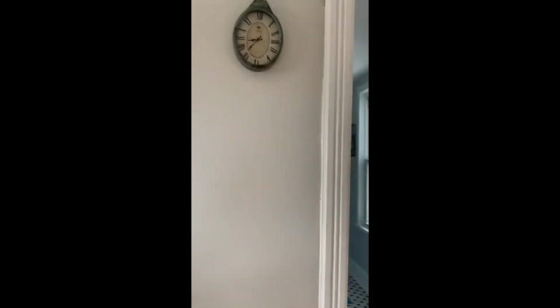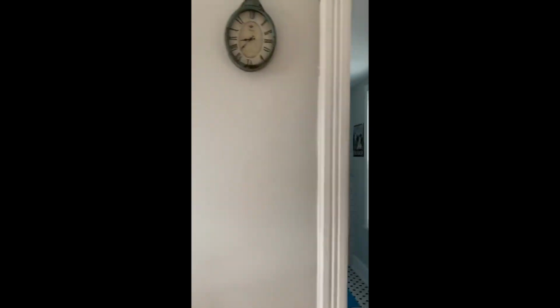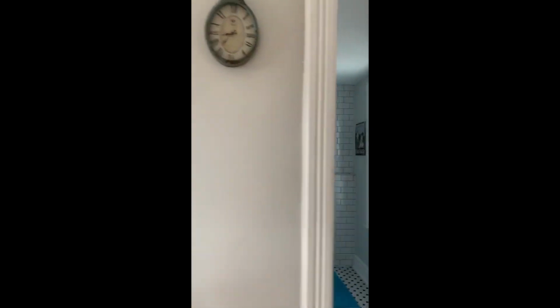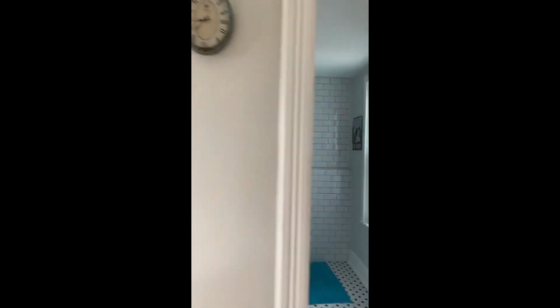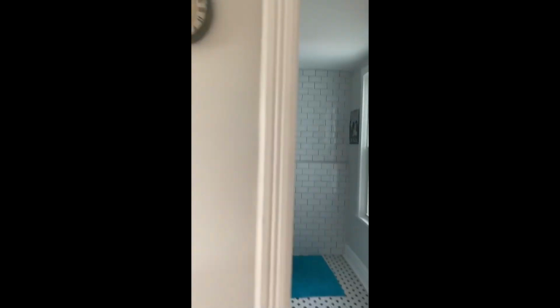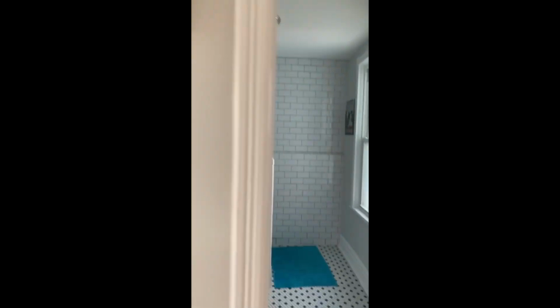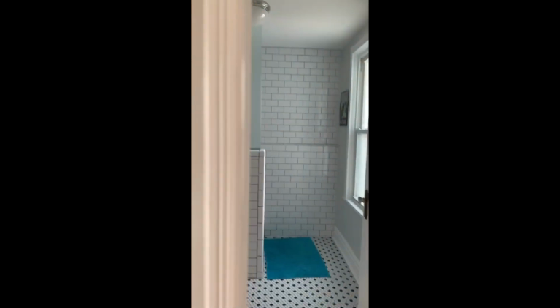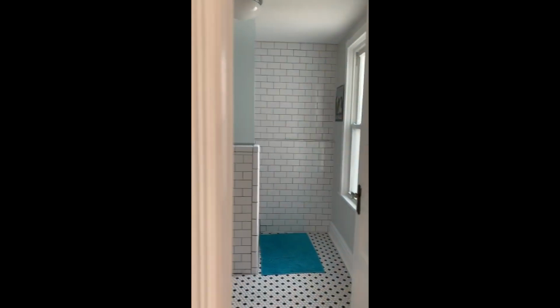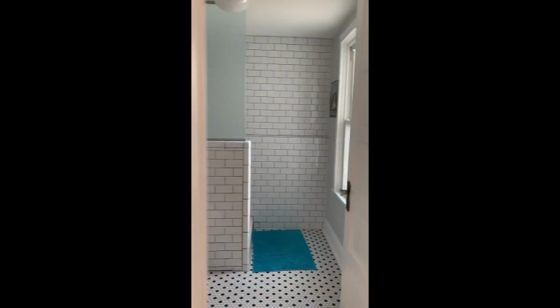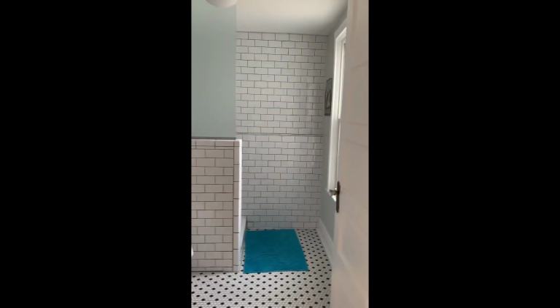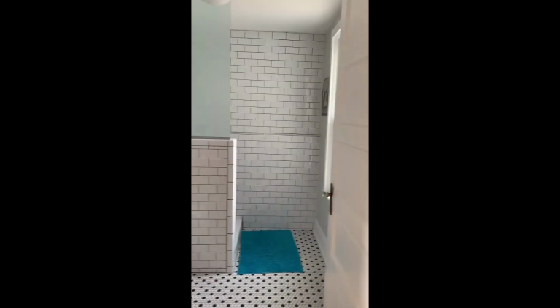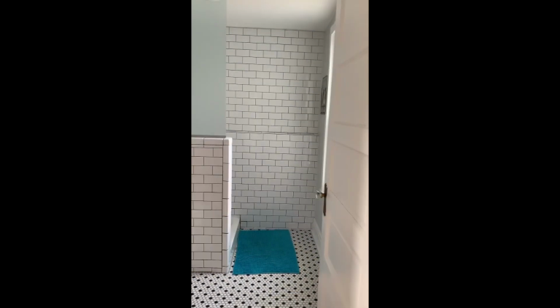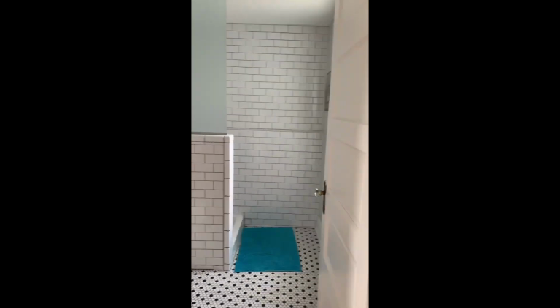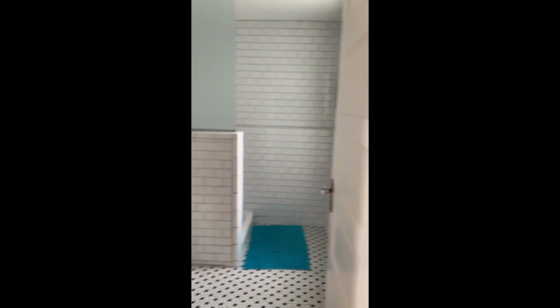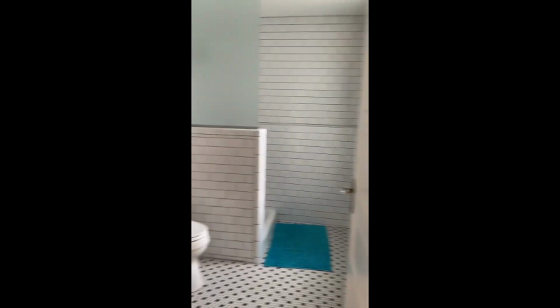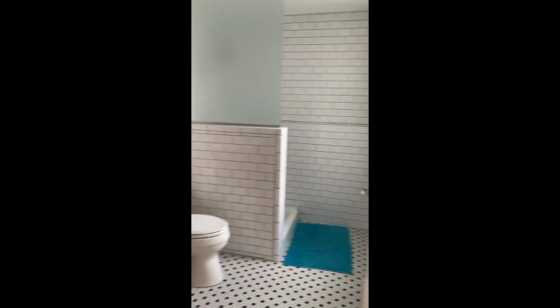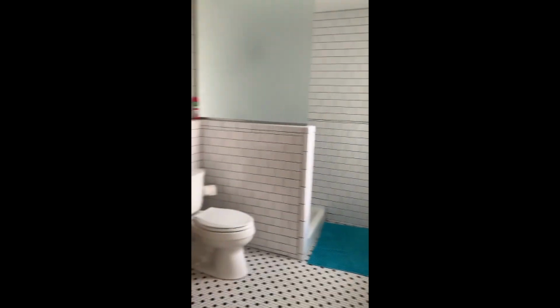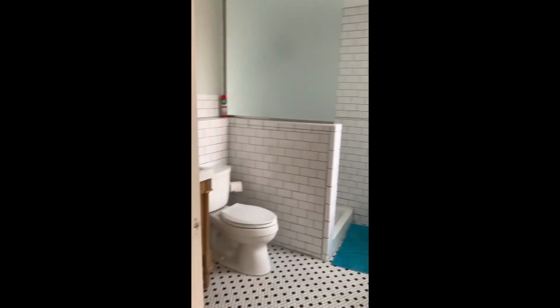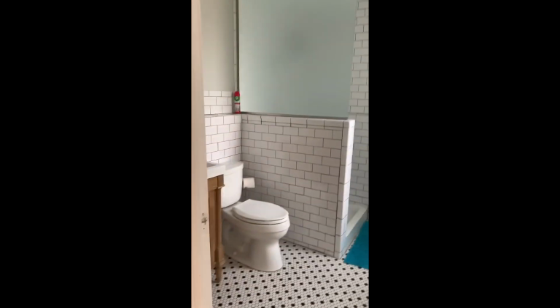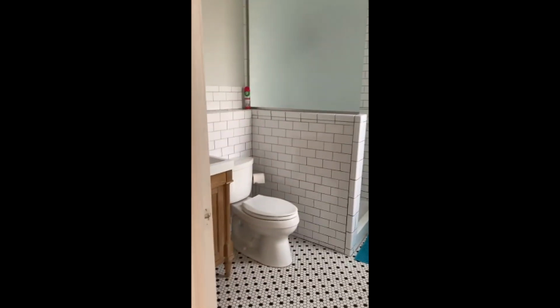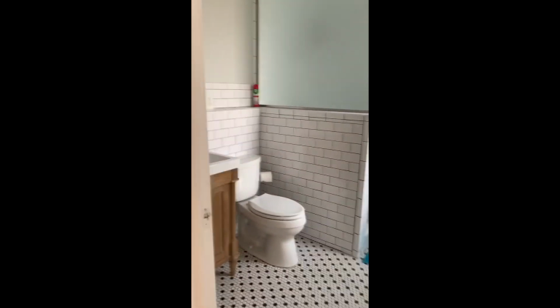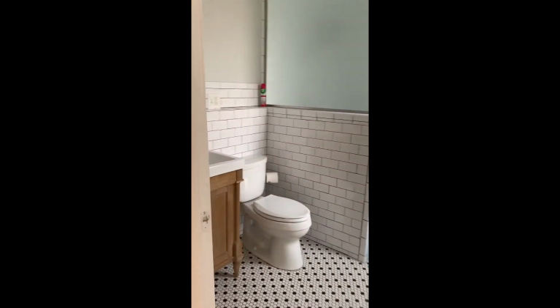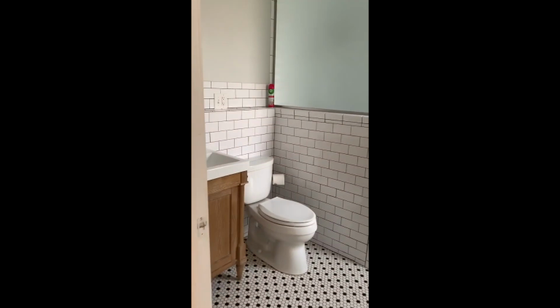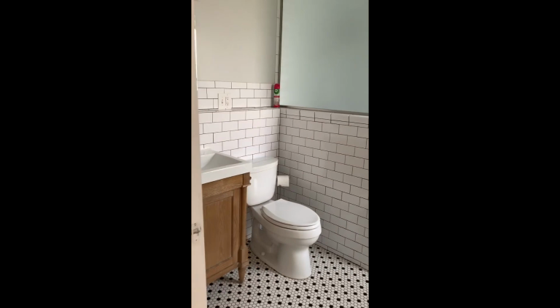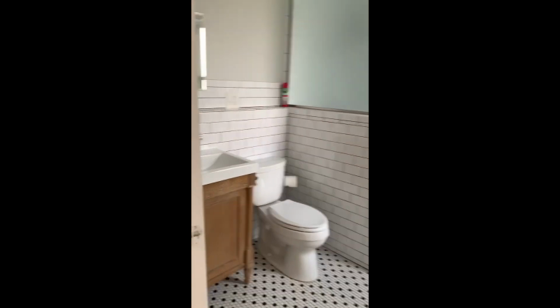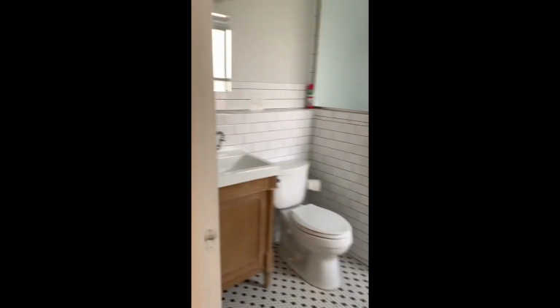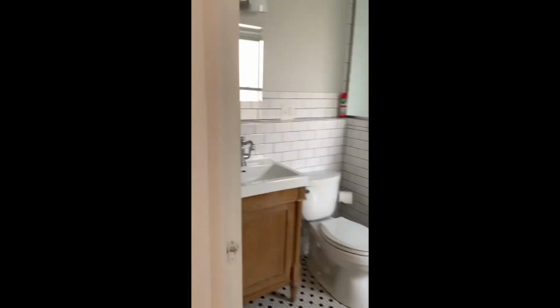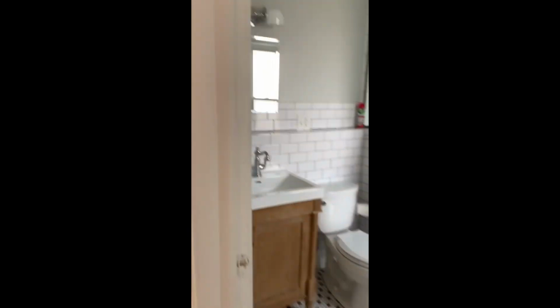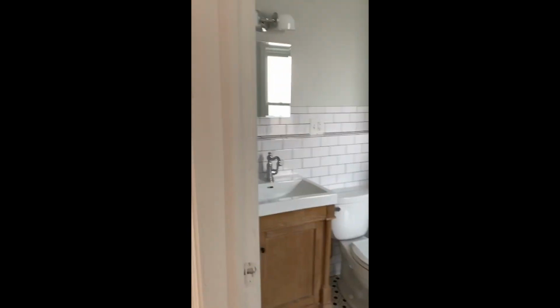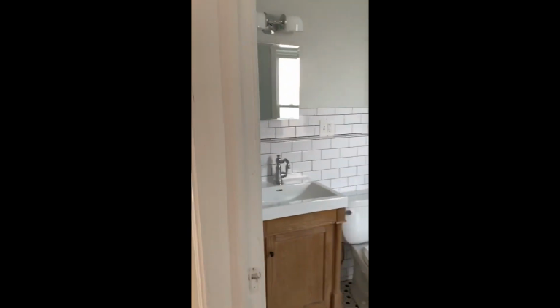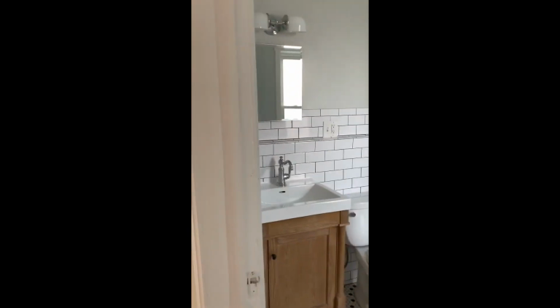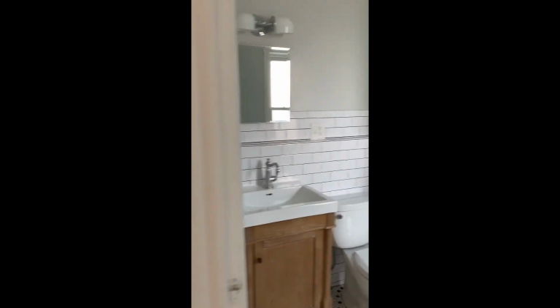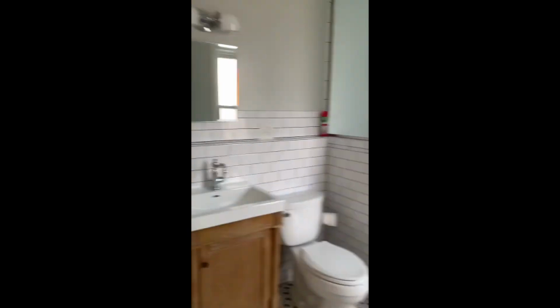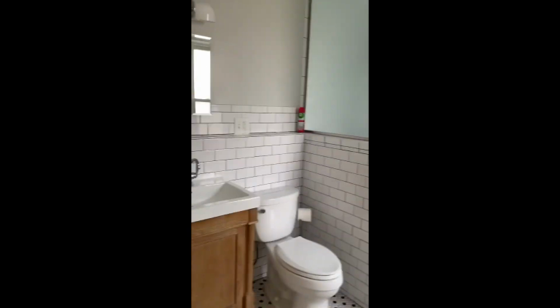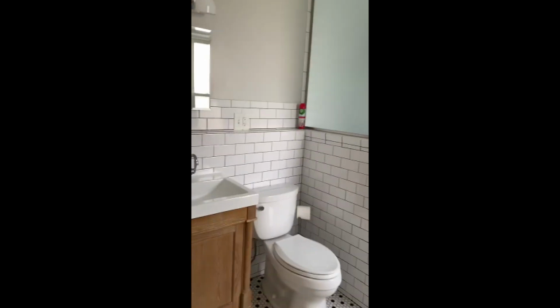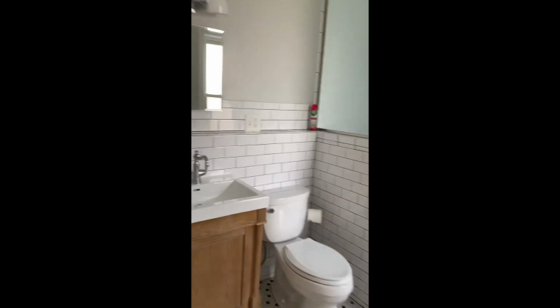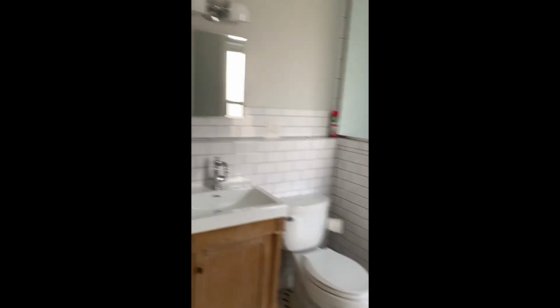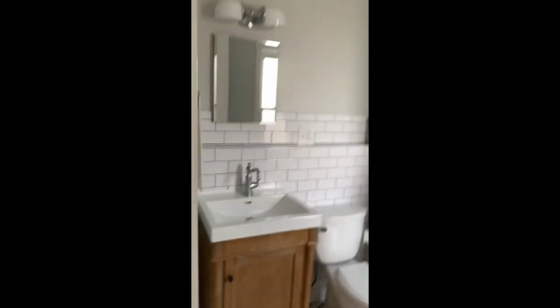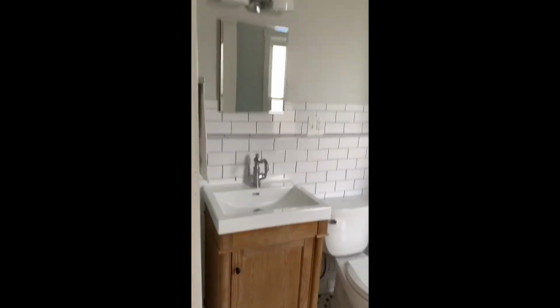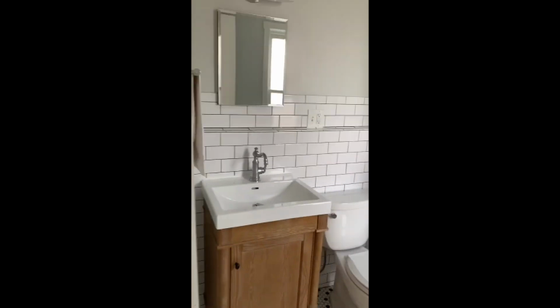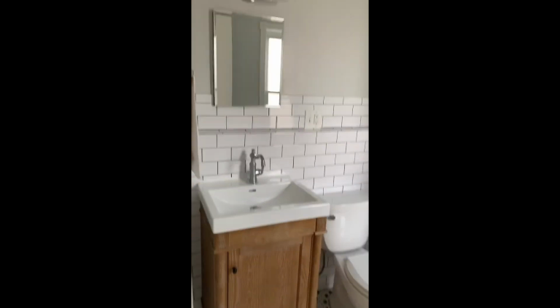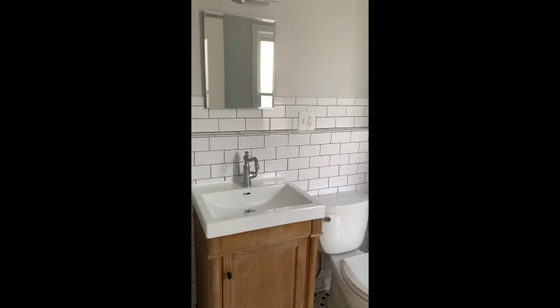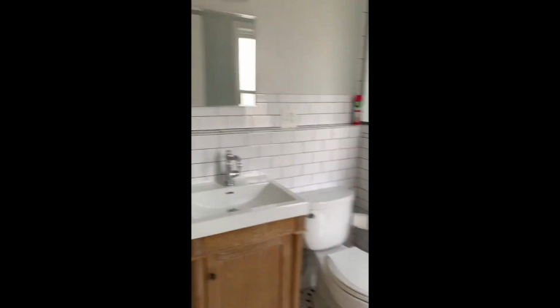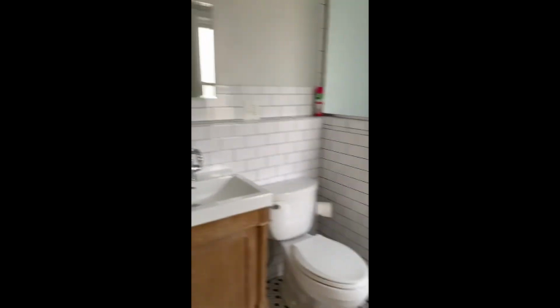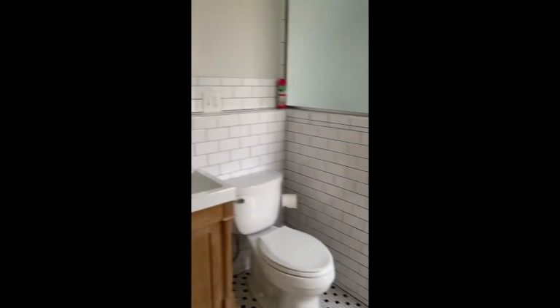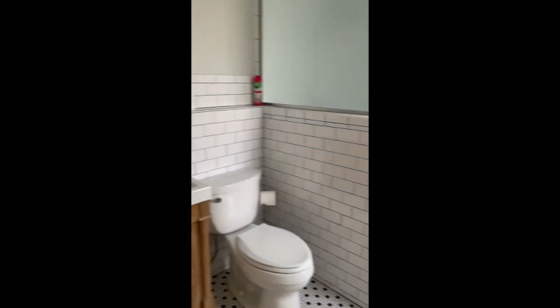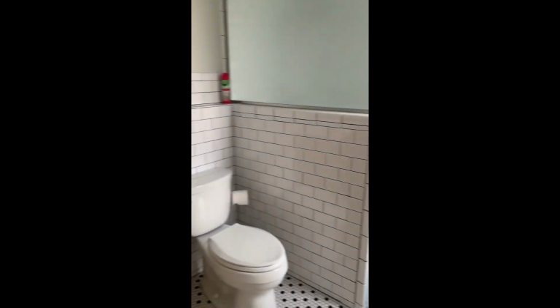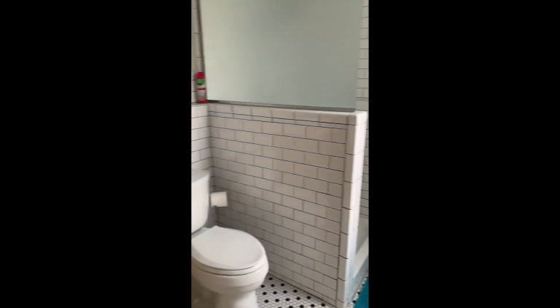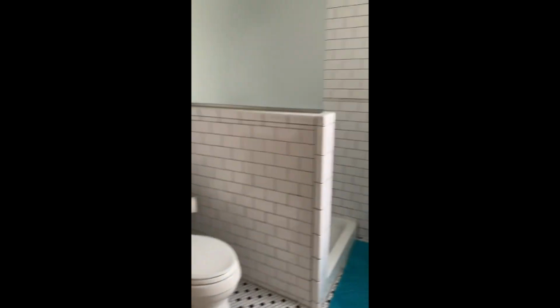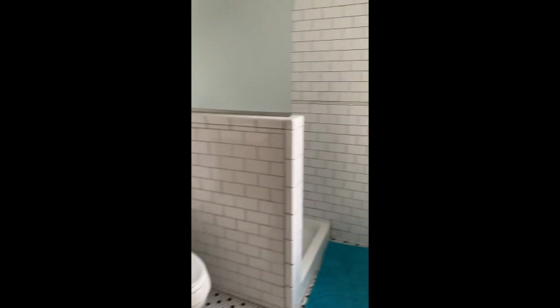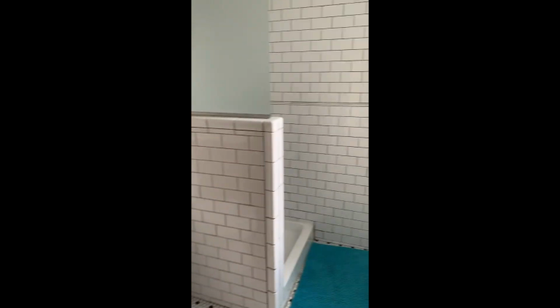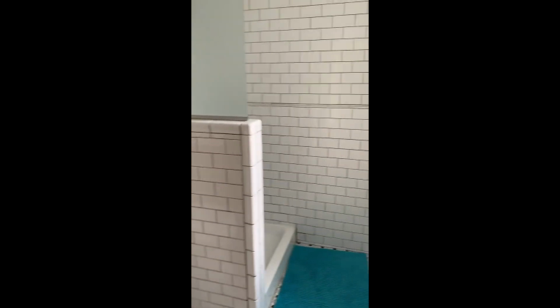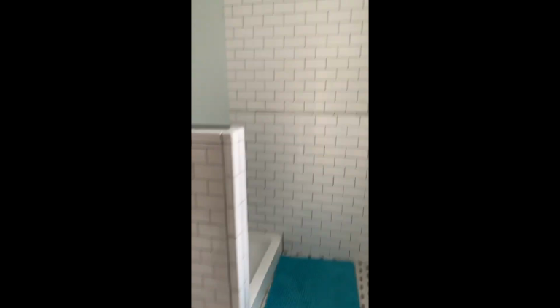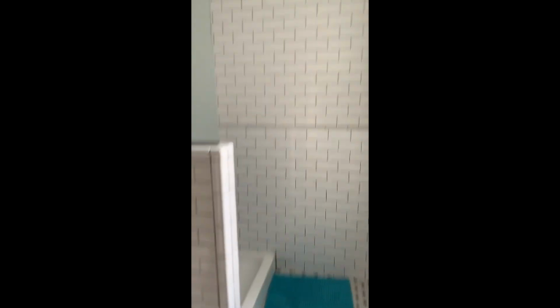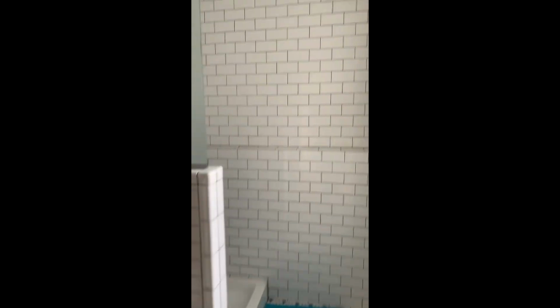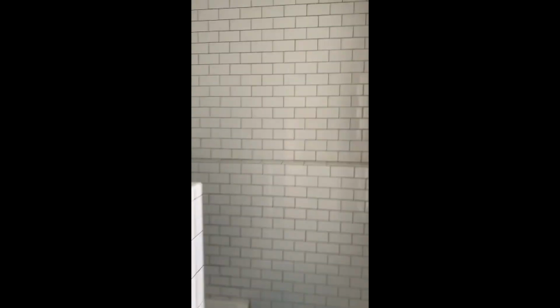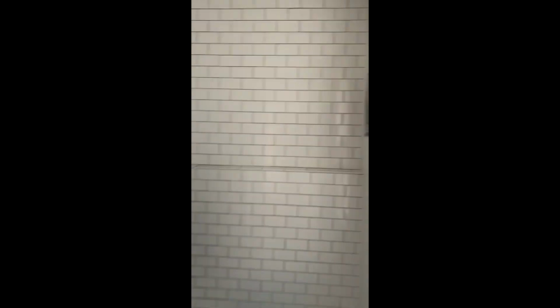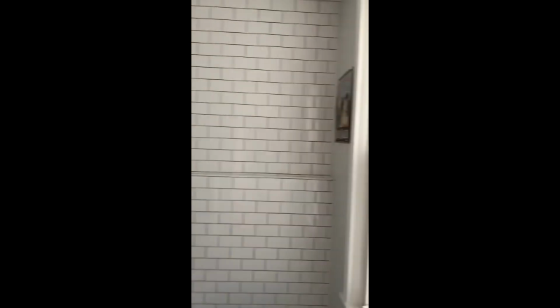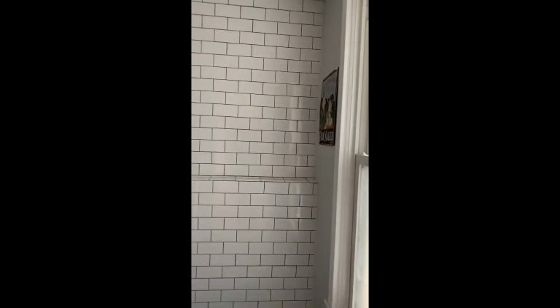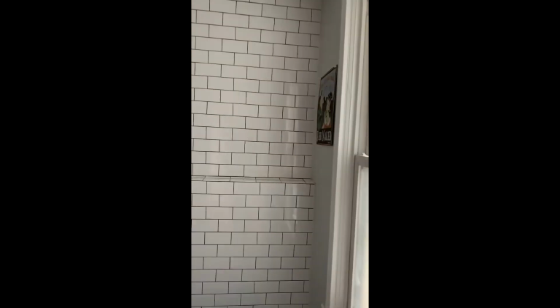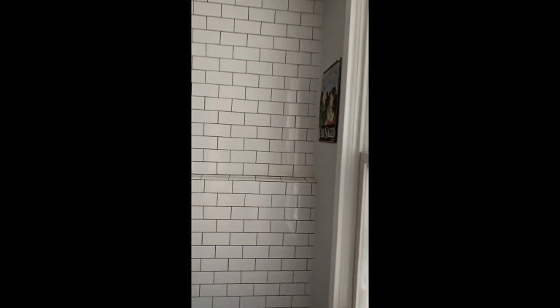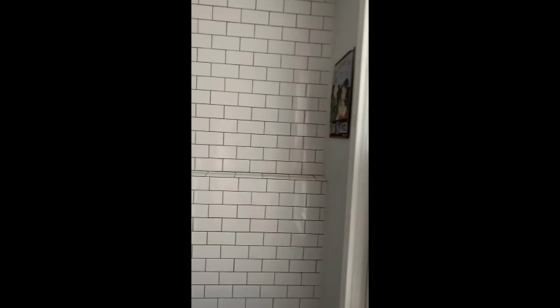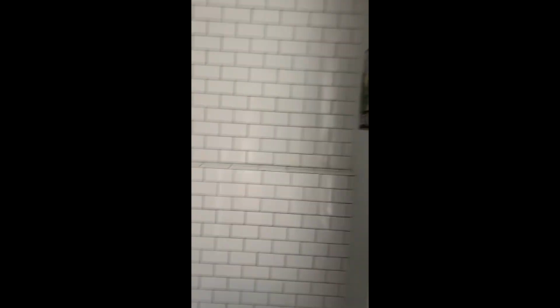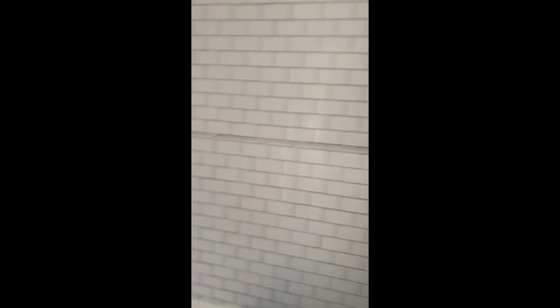And in here is our first floor bathroom. We're using this mostly just as a guest bathroom, but it does have a shower as well.